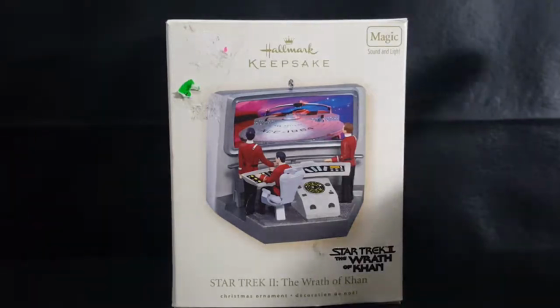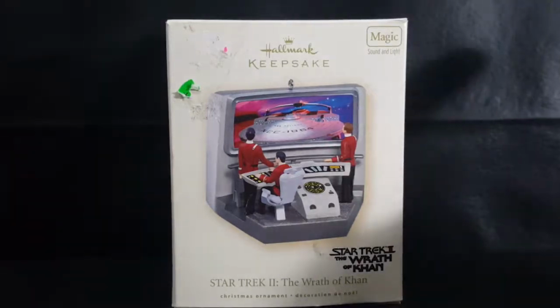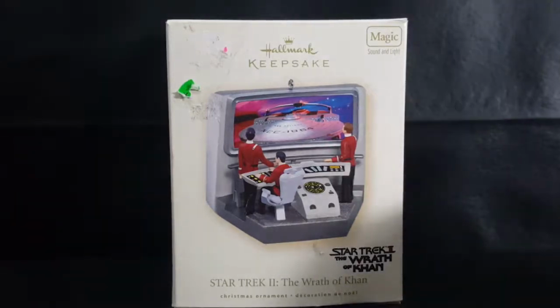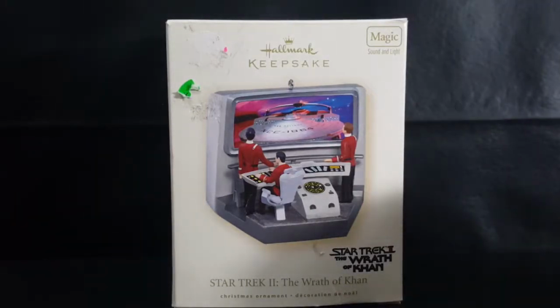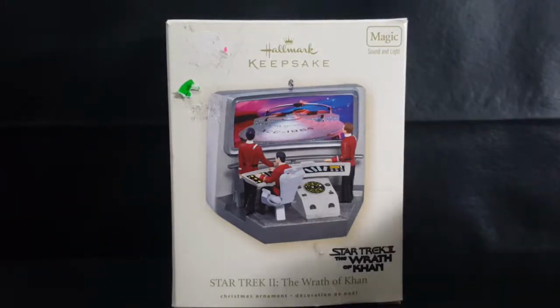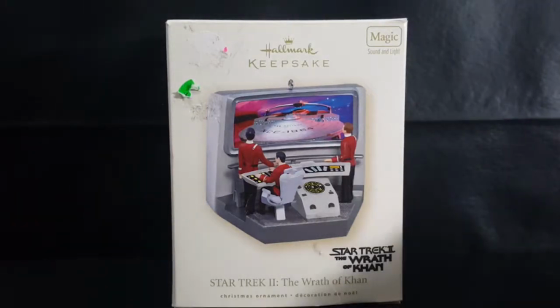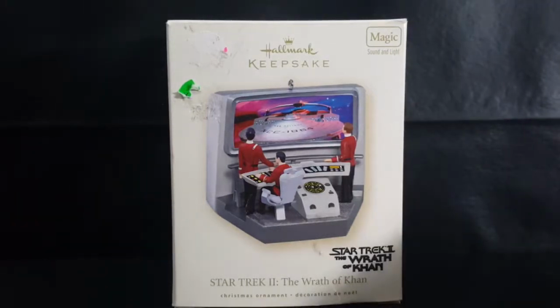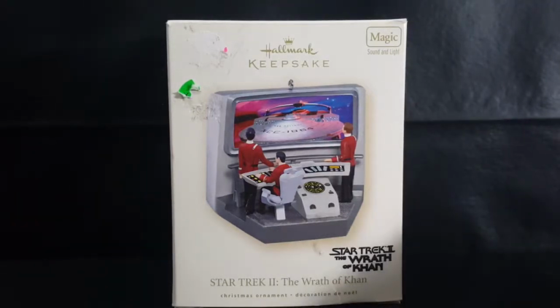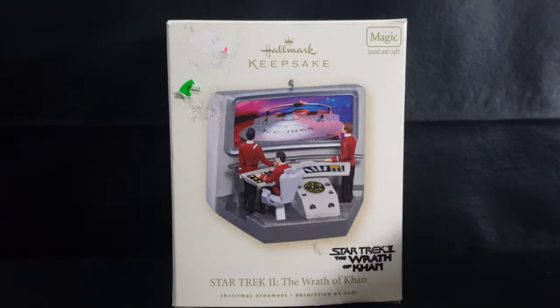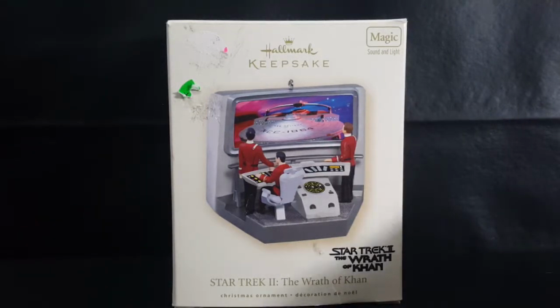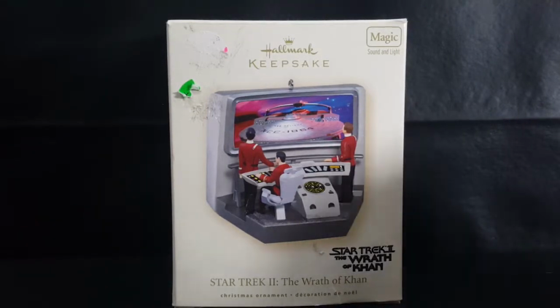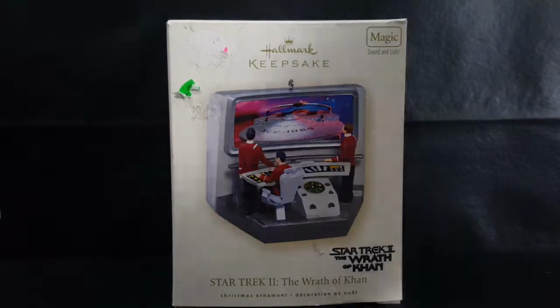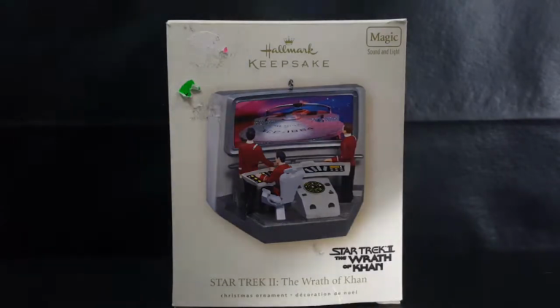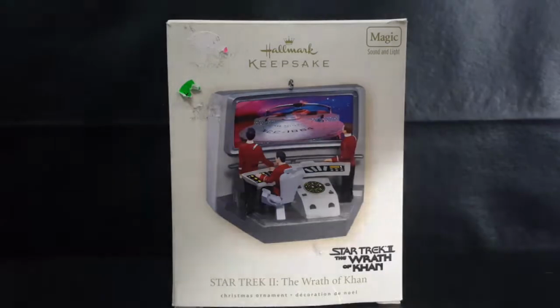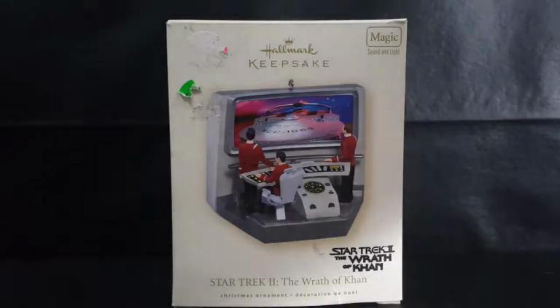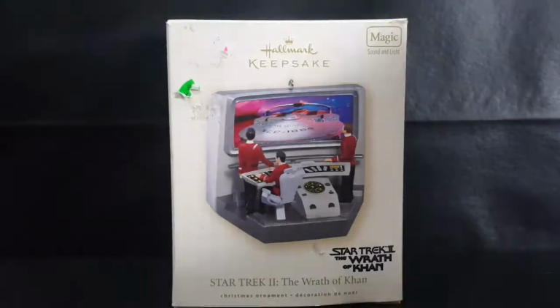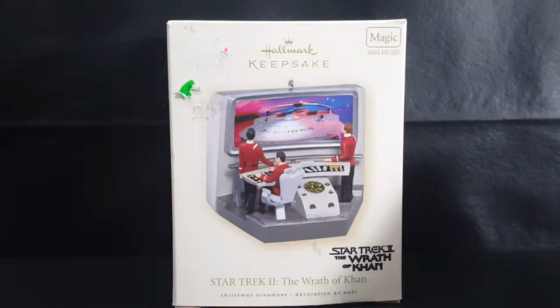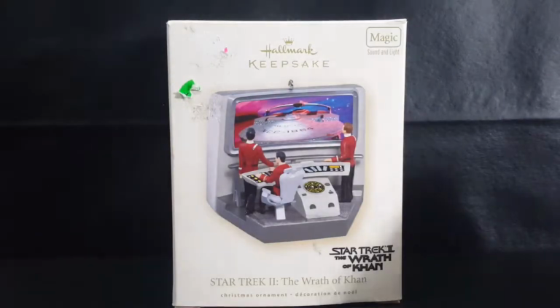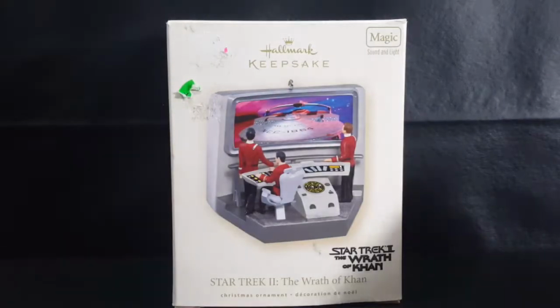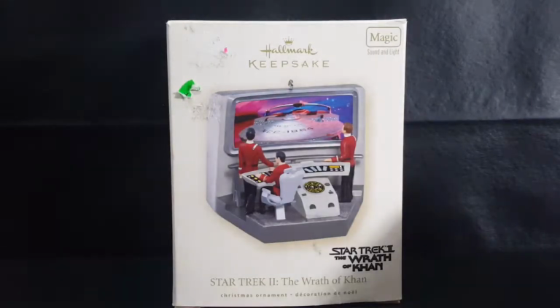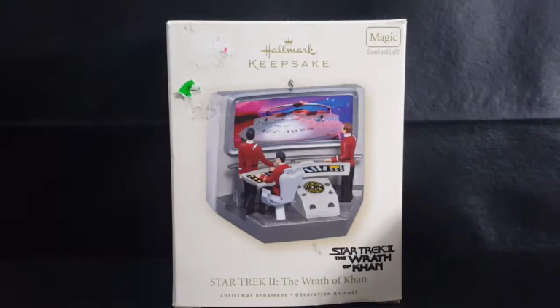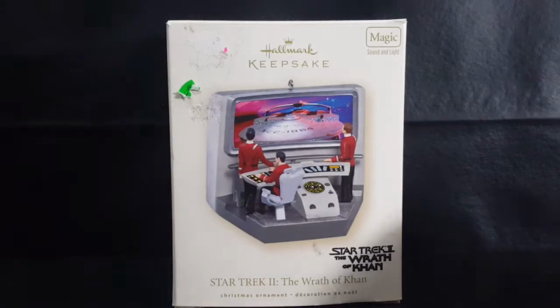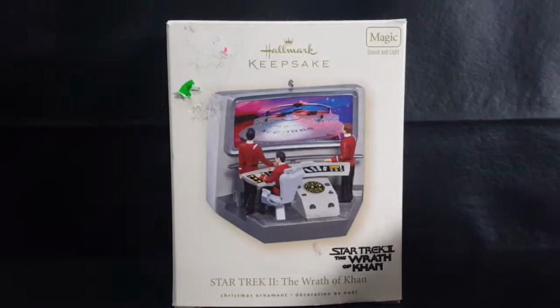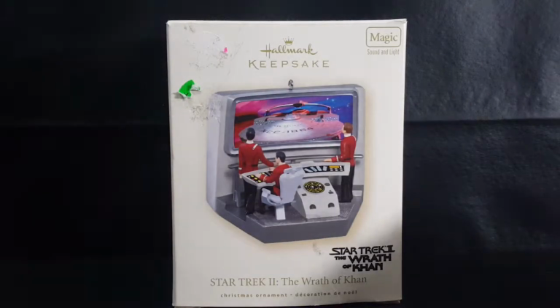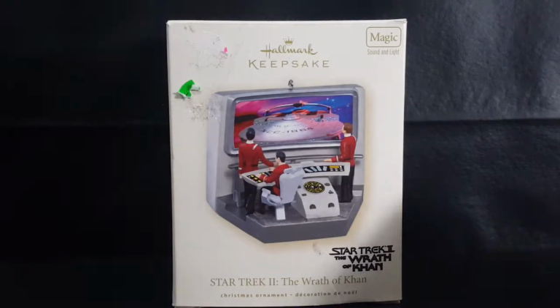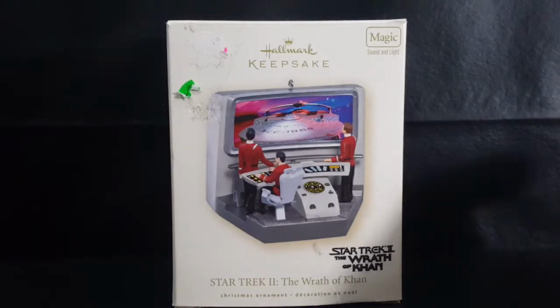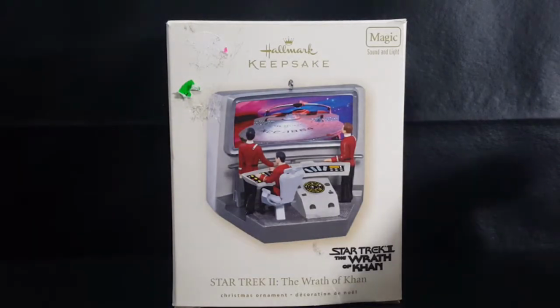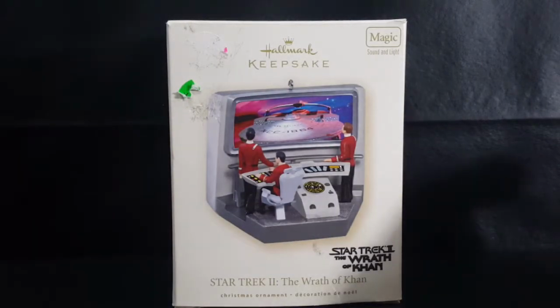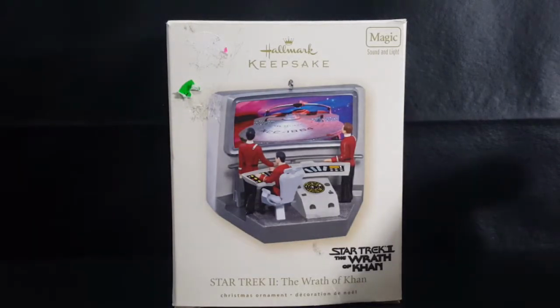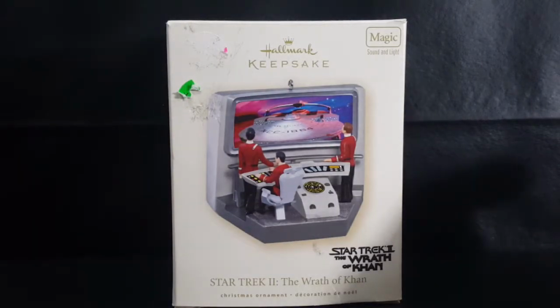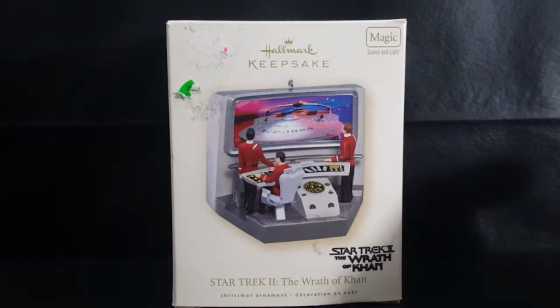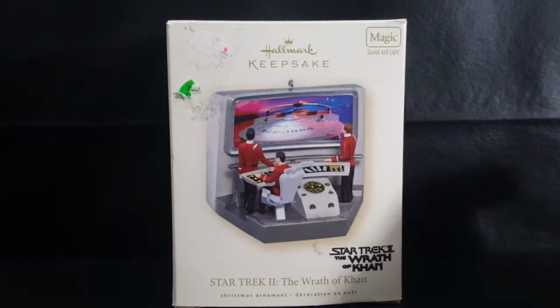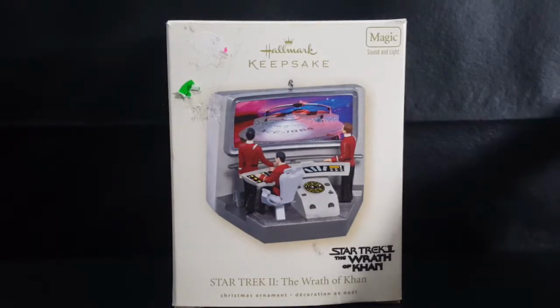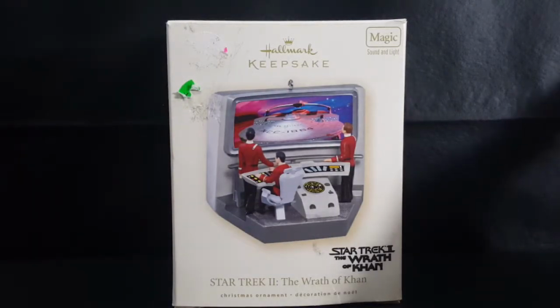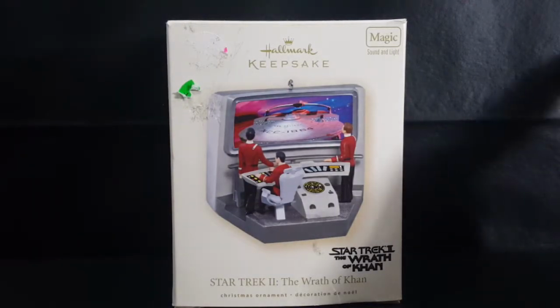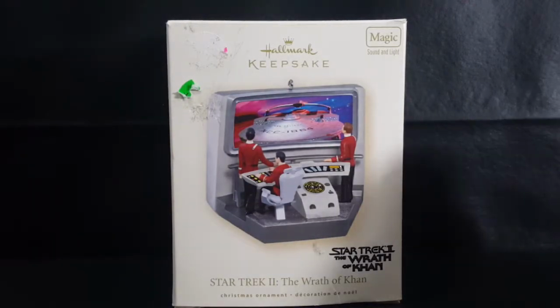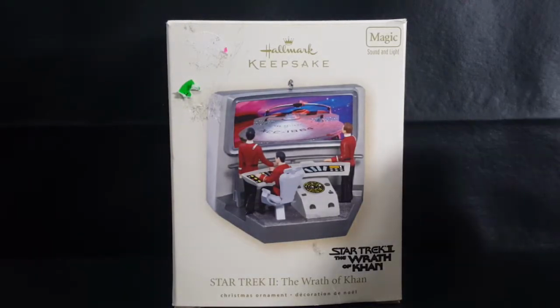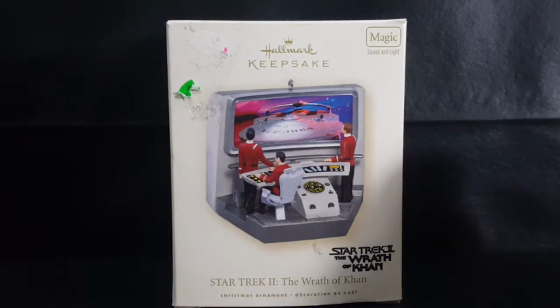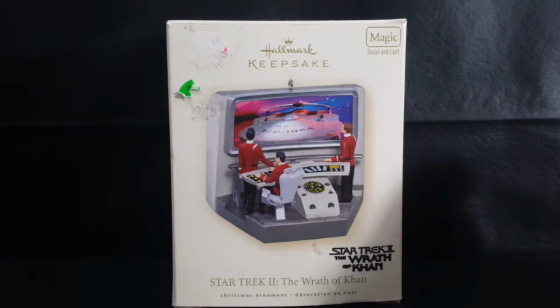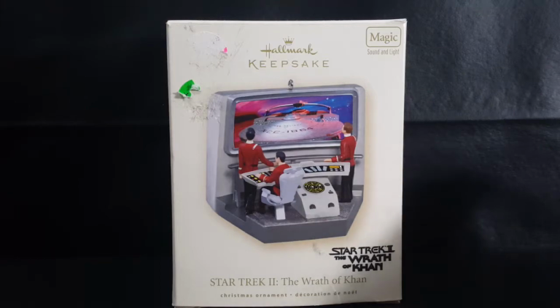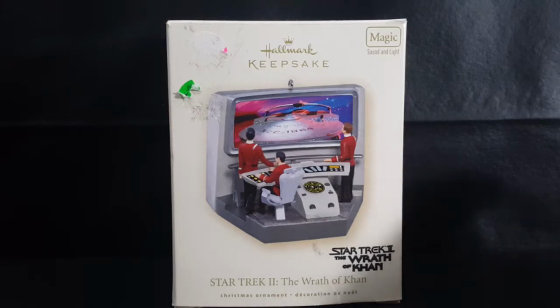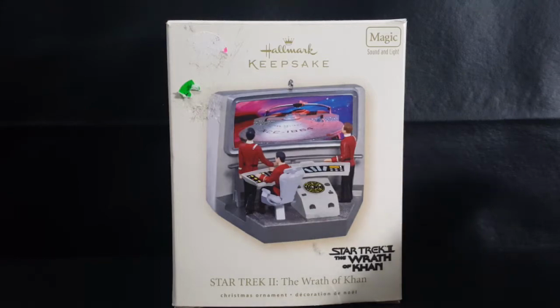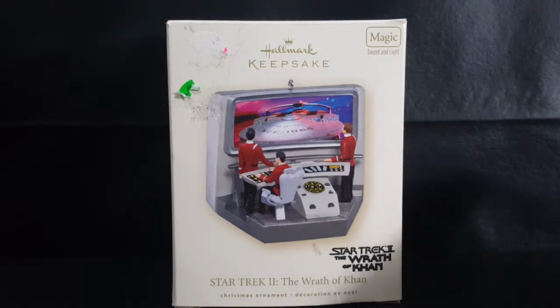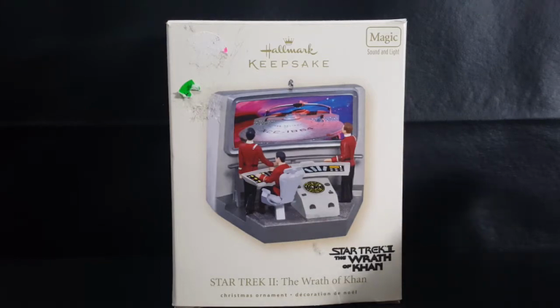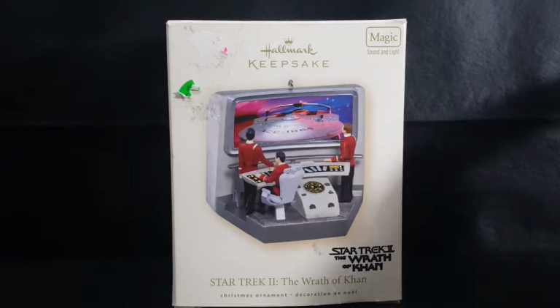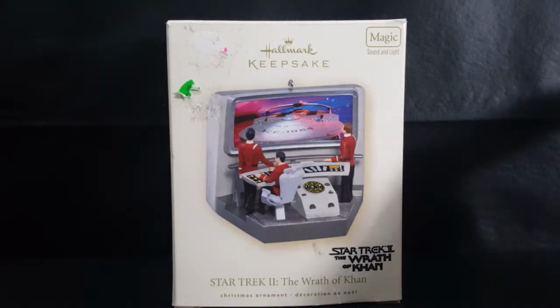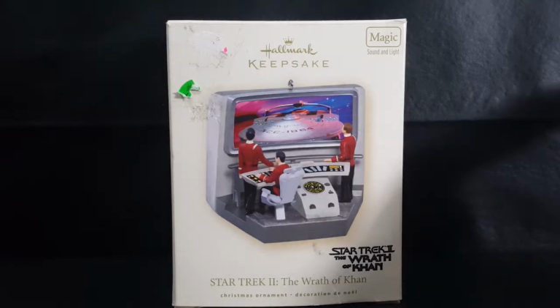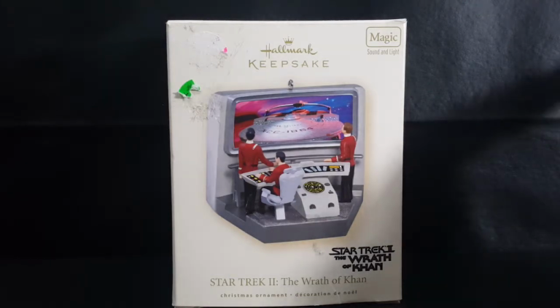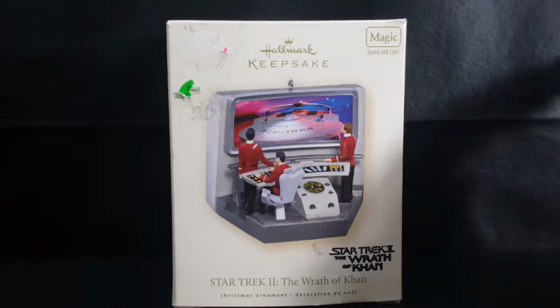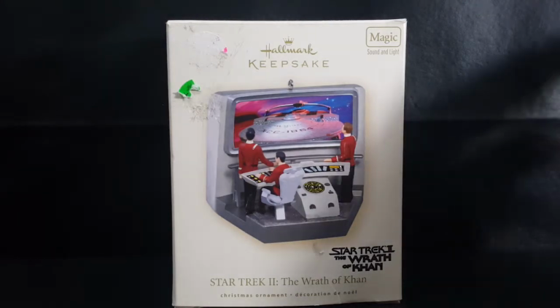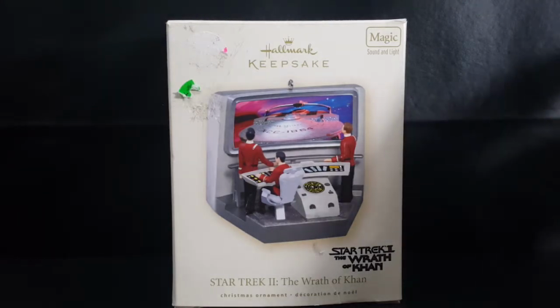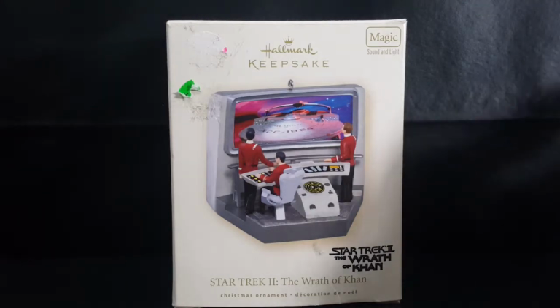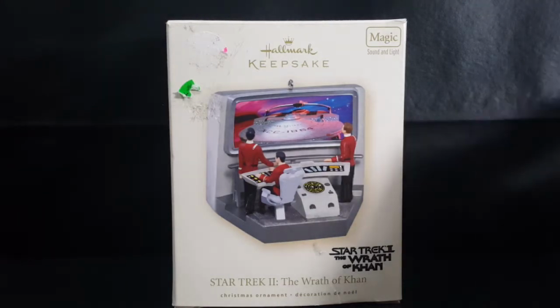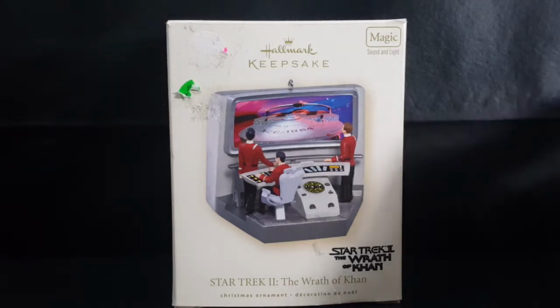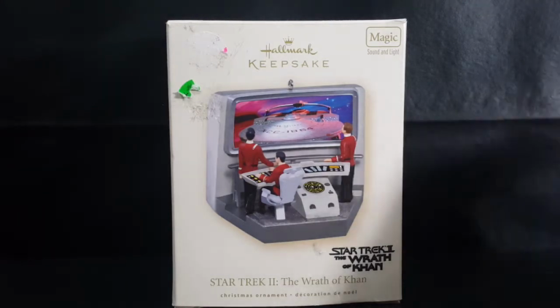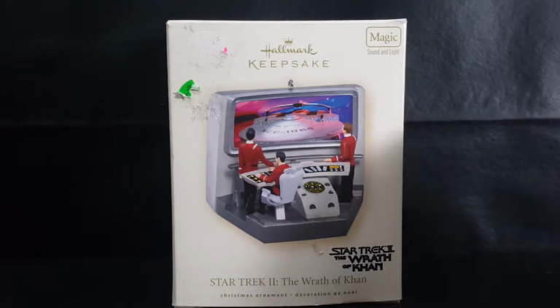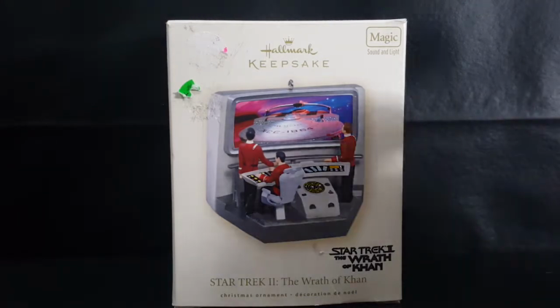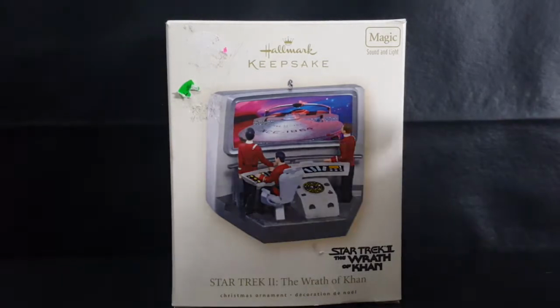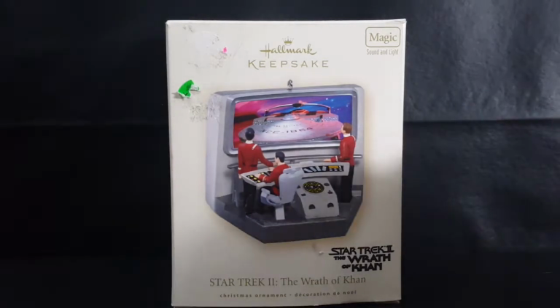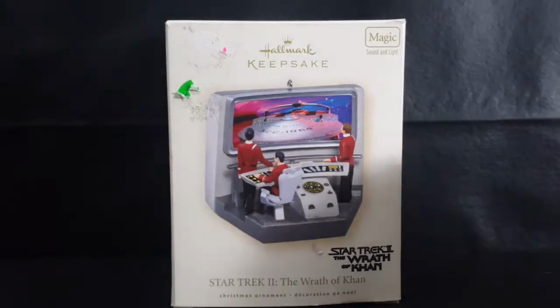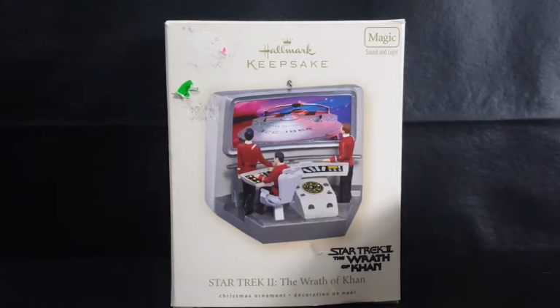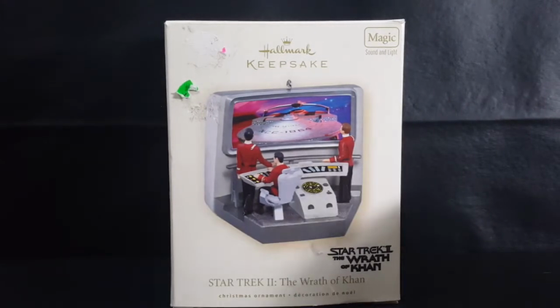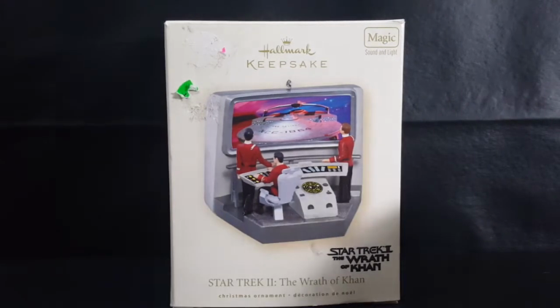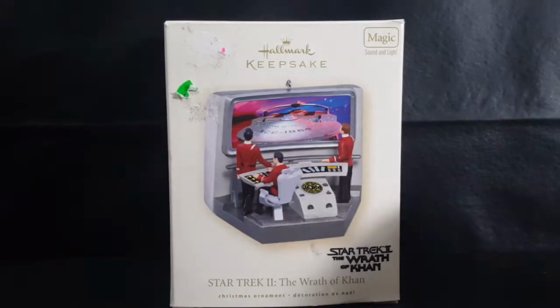Today we're taking a look at the Hallmark Keepsake Star Trek II: The Wrath of Khan Christmas Ornaments, so stay tuned.